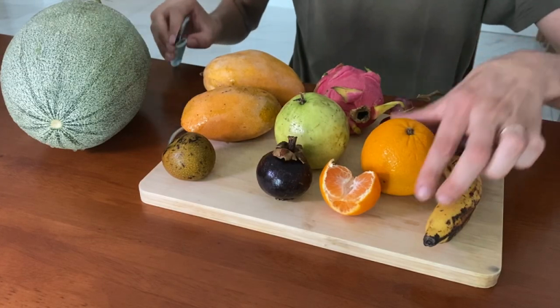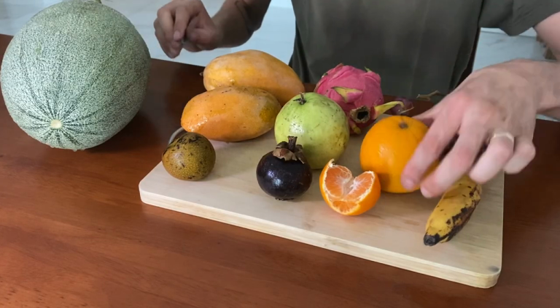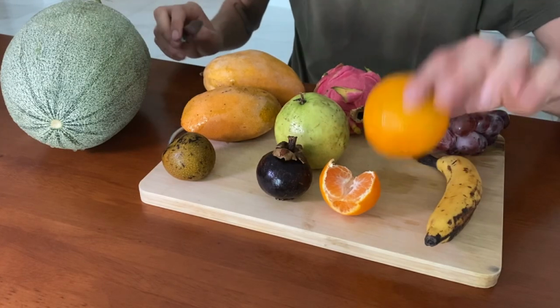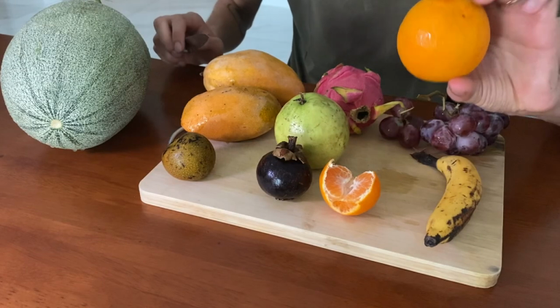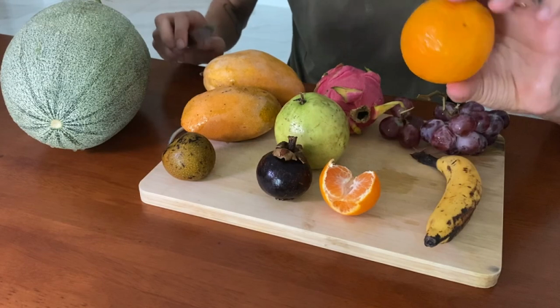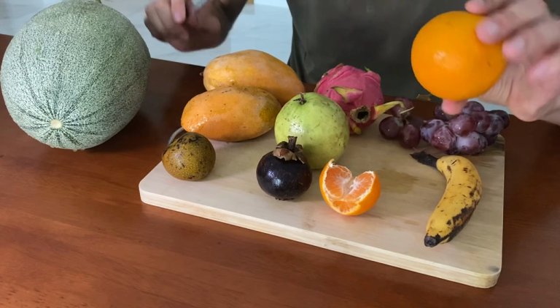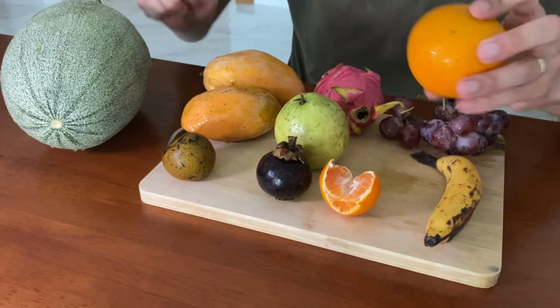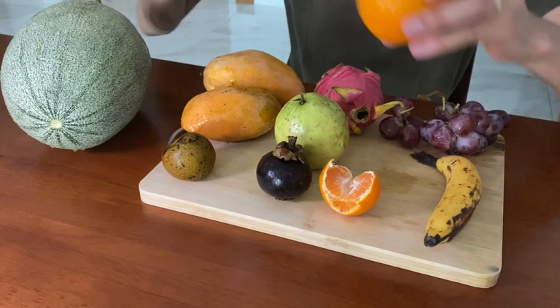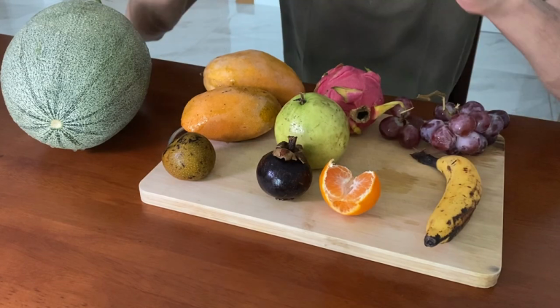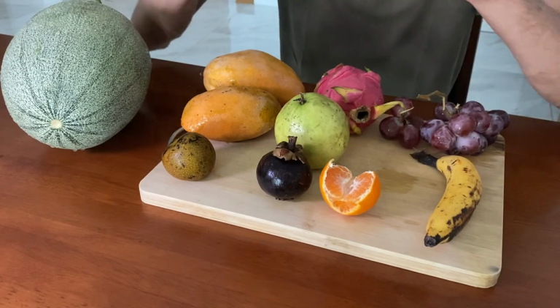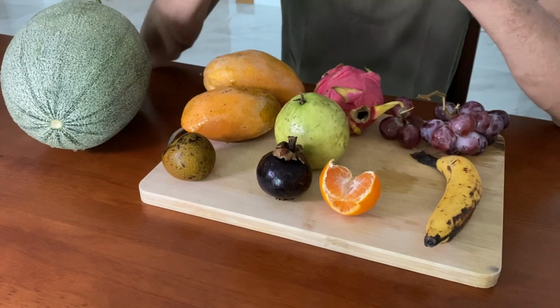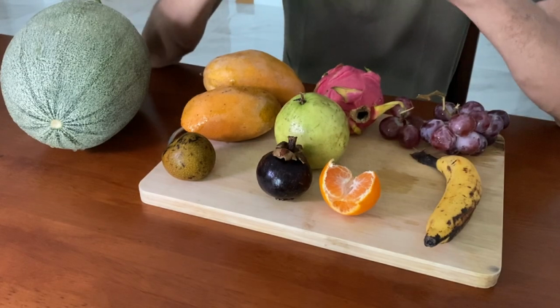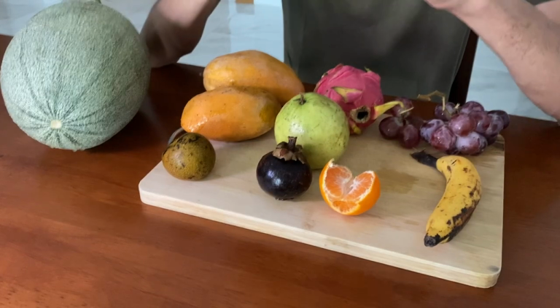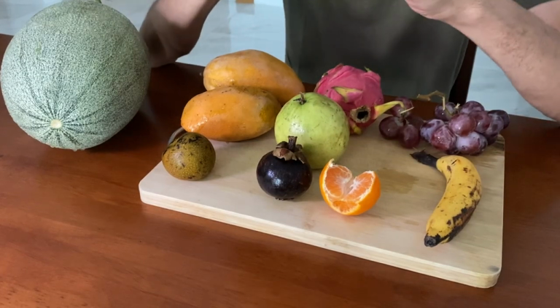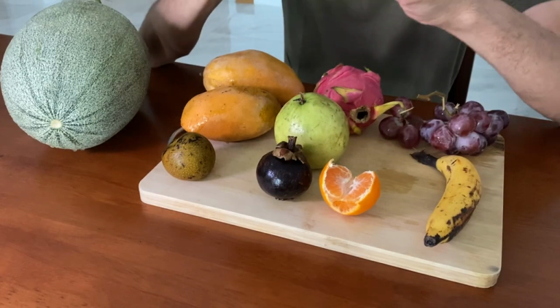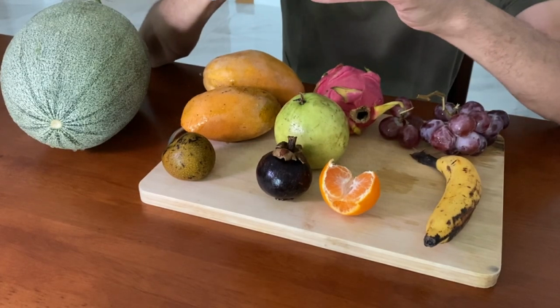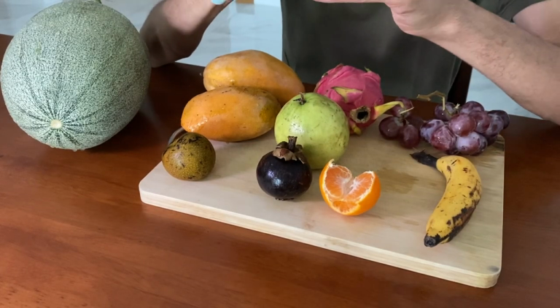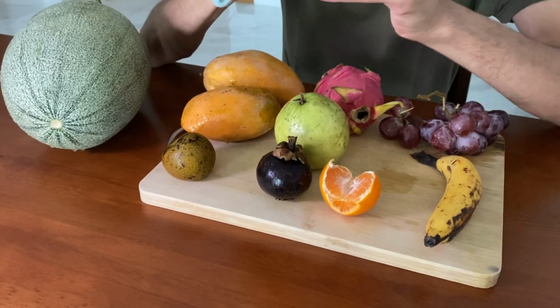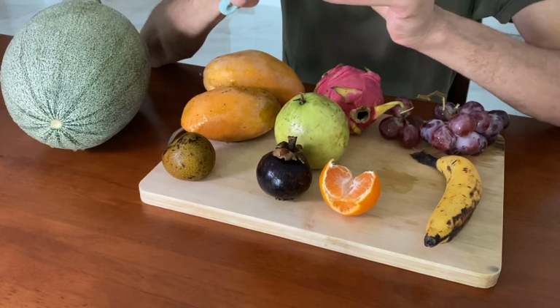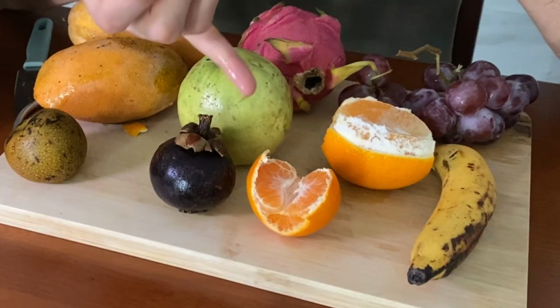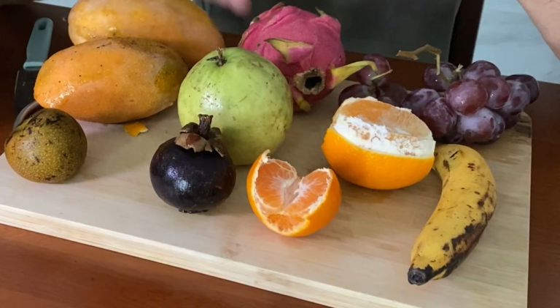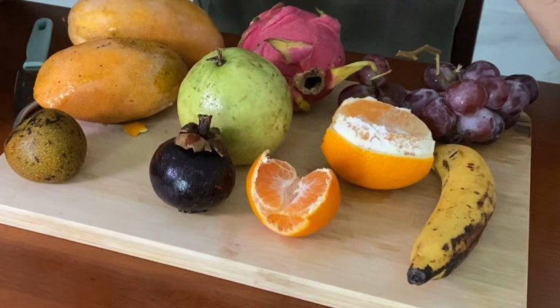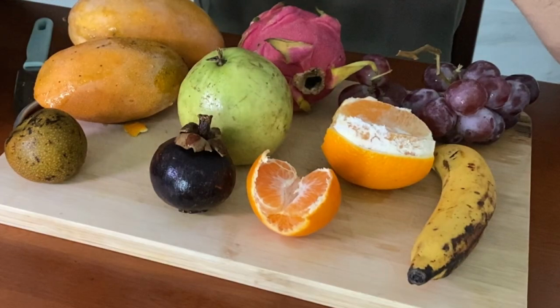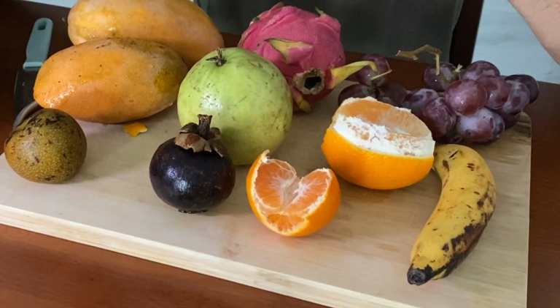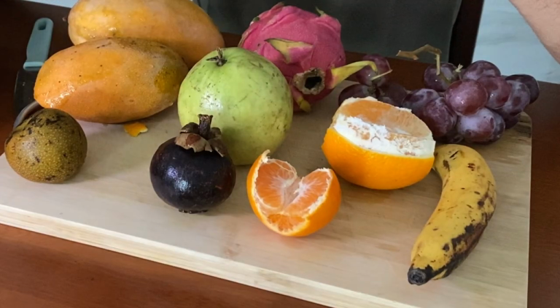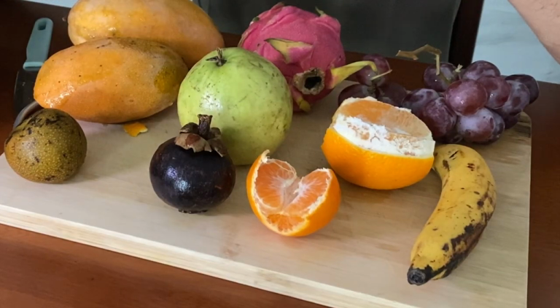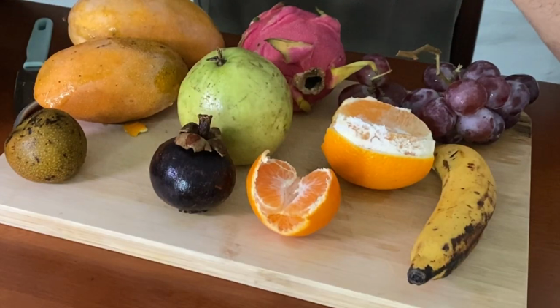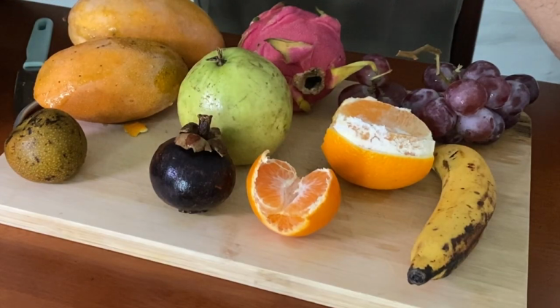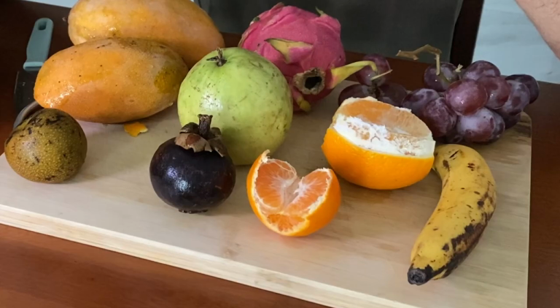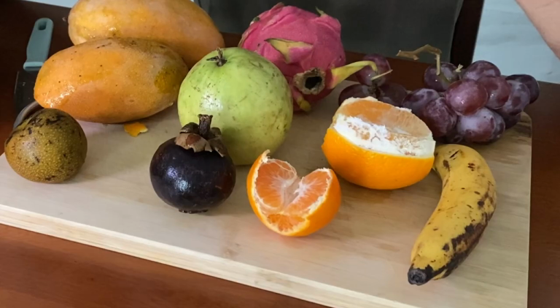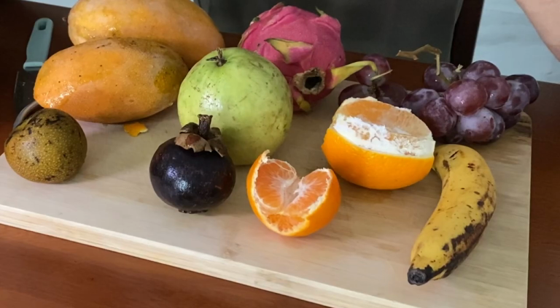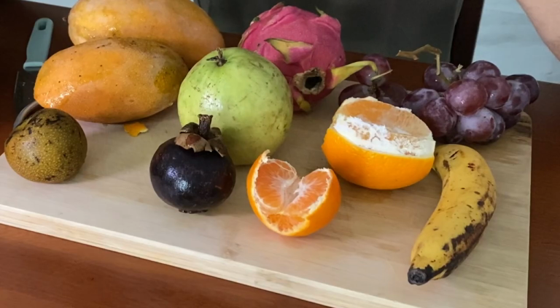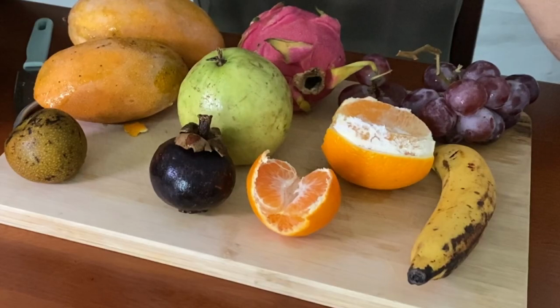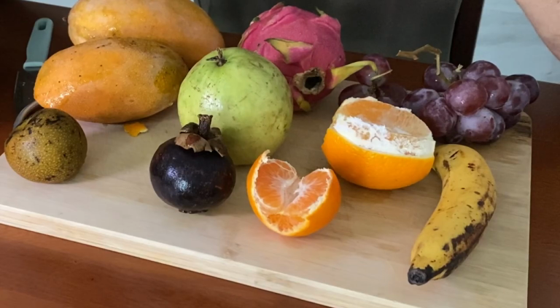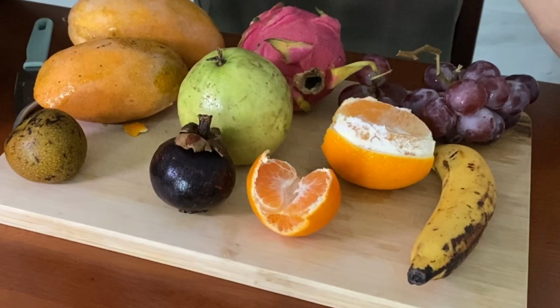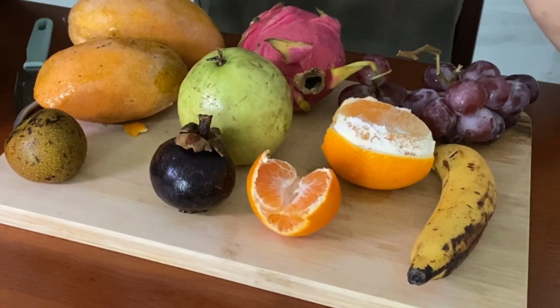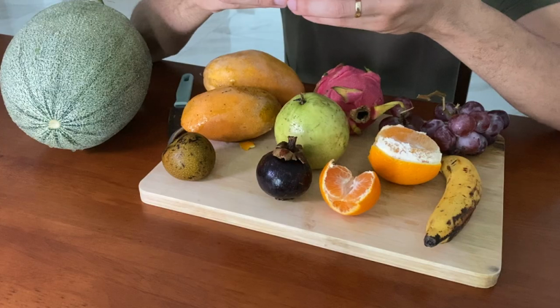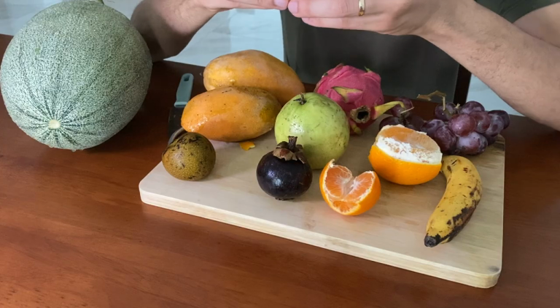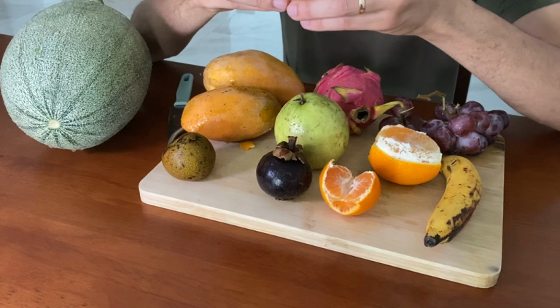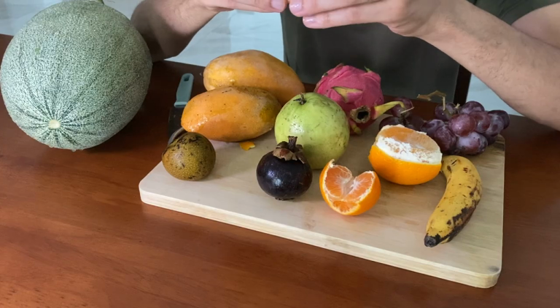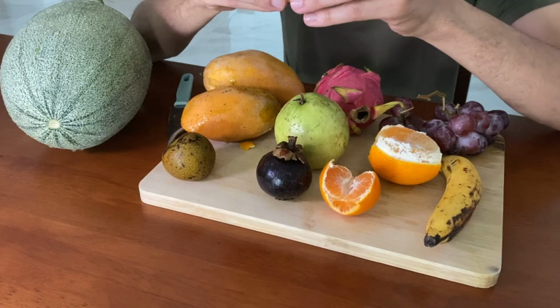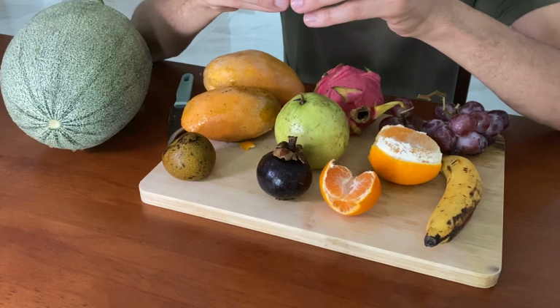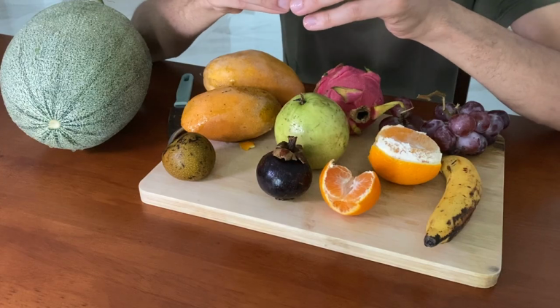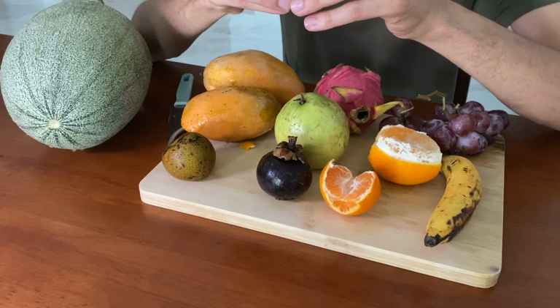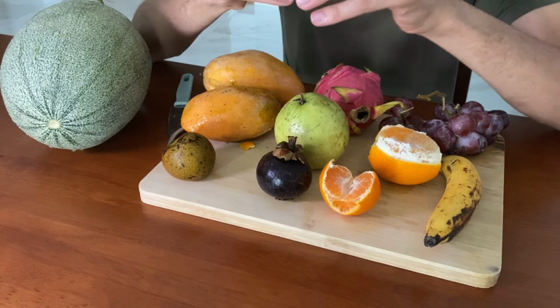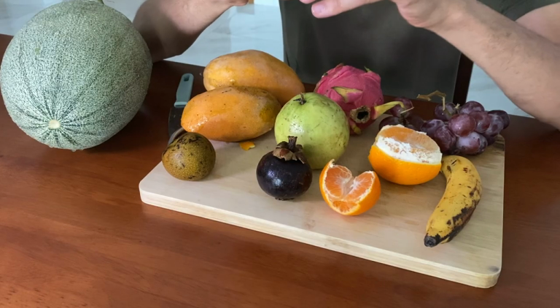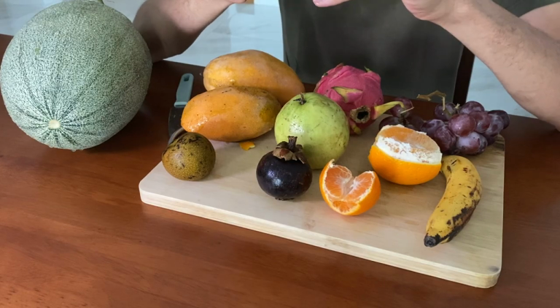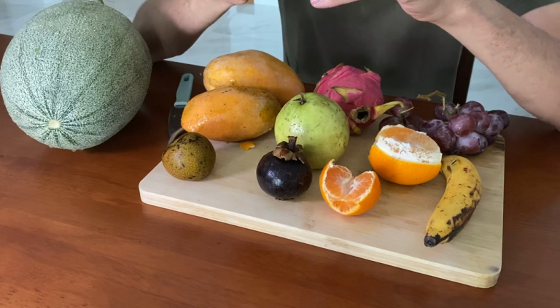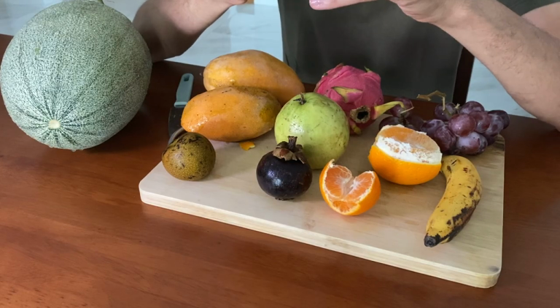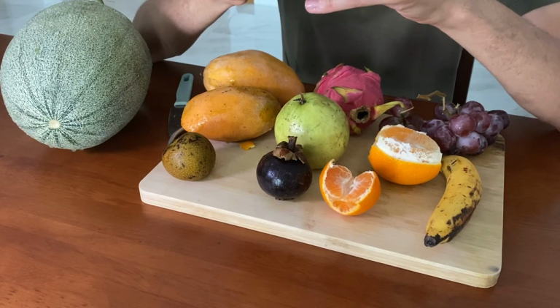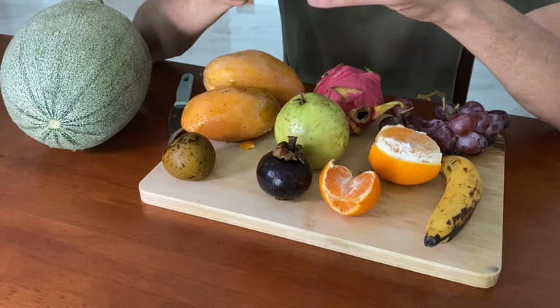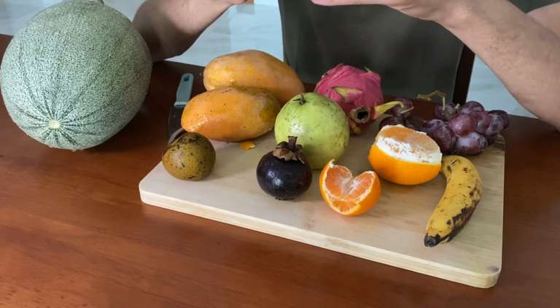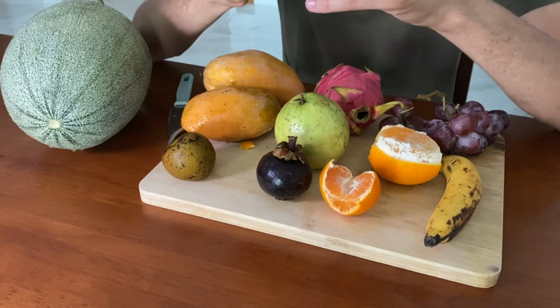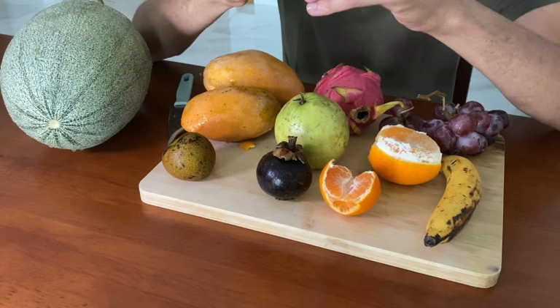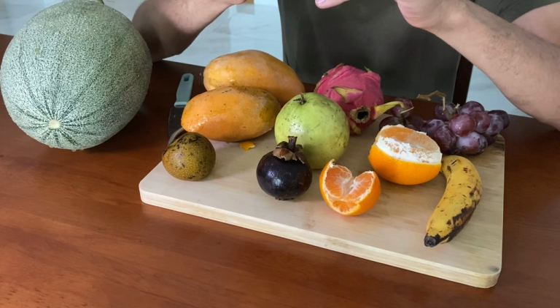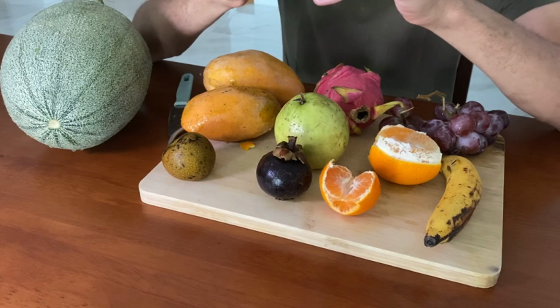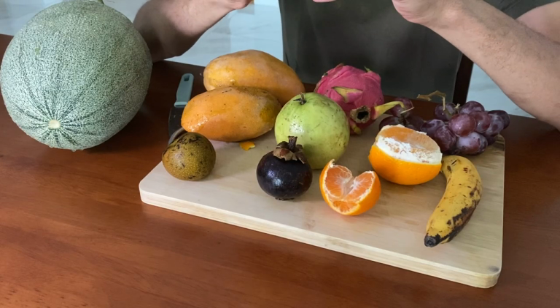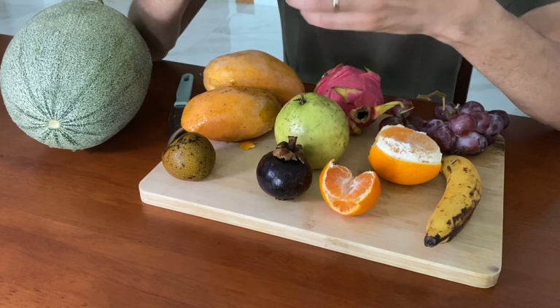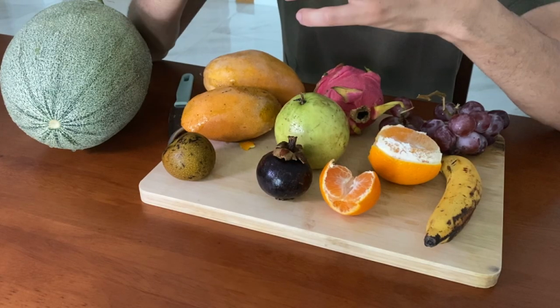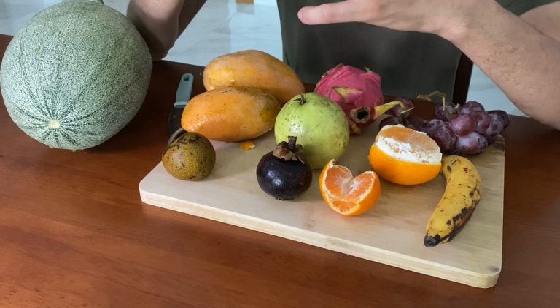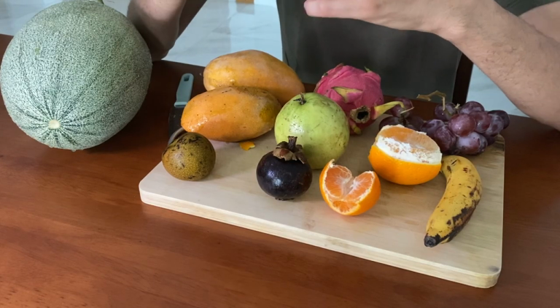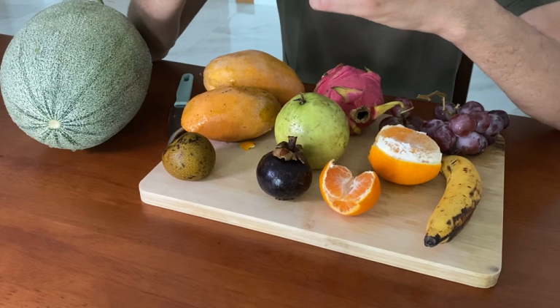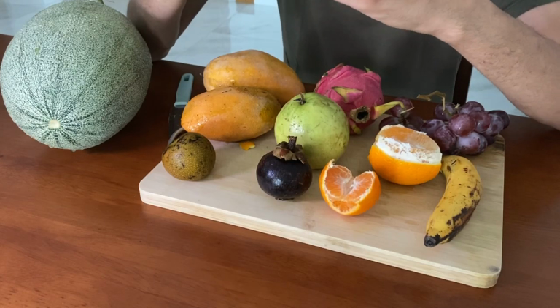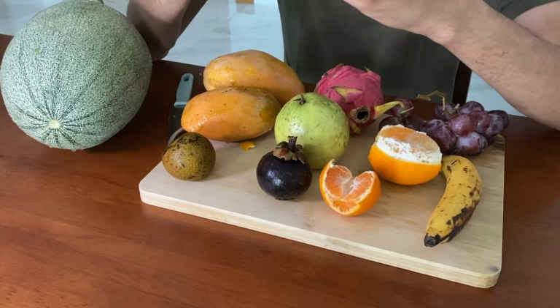Now I'll go to the orange or sun-kissed. The other one is much better. This one is juicy, not as sweet as the other one, but still it's good.